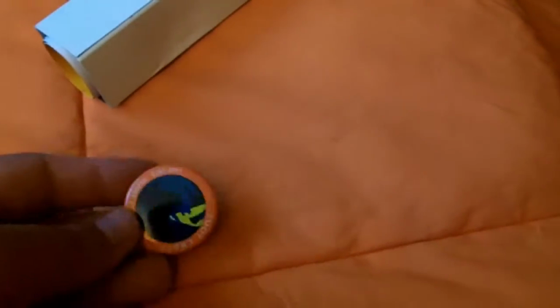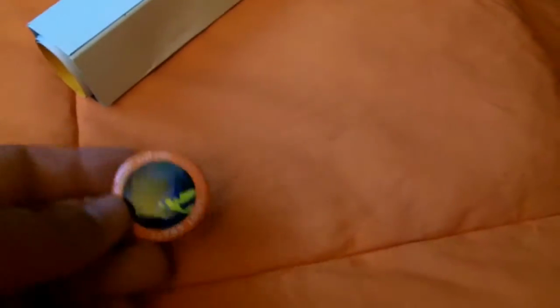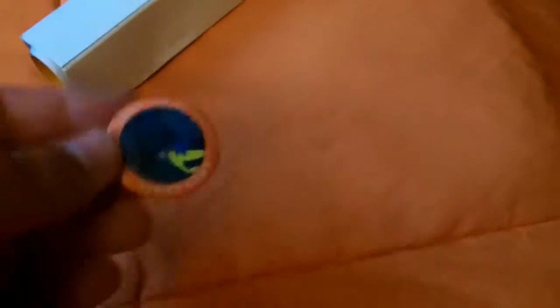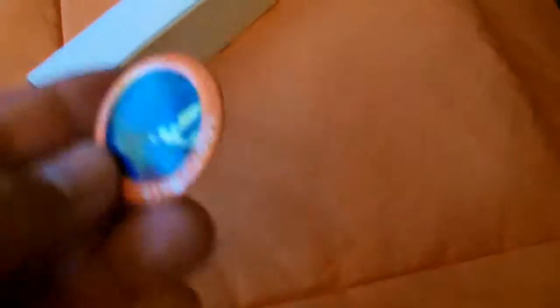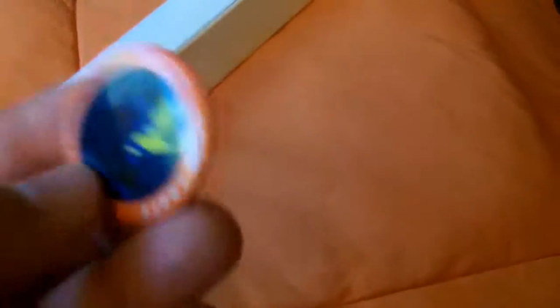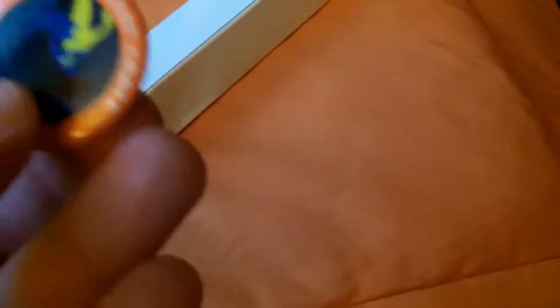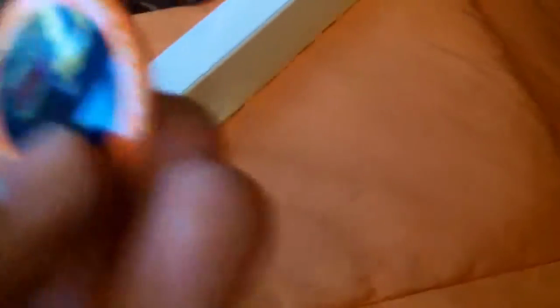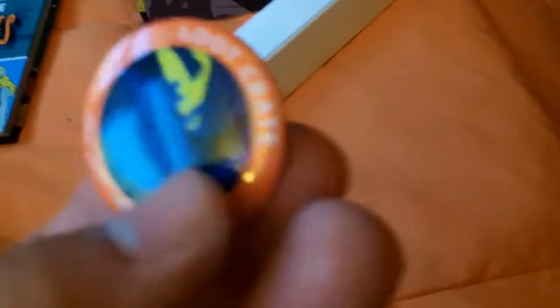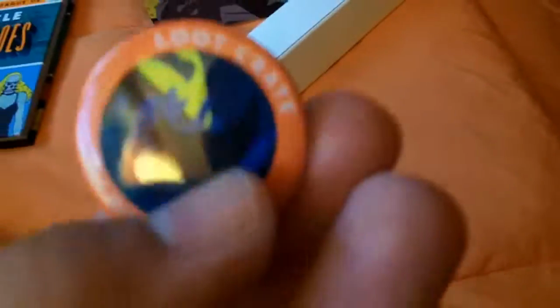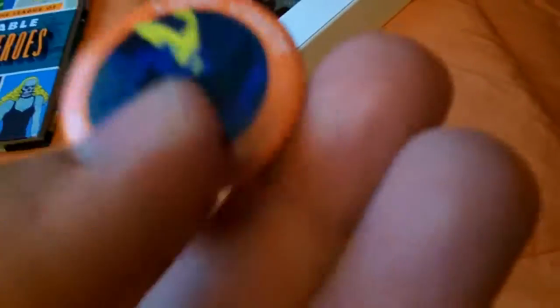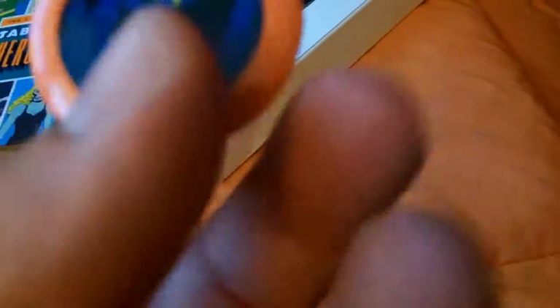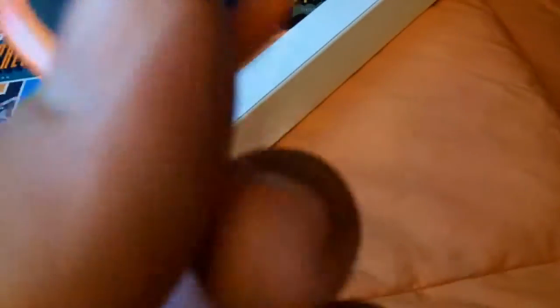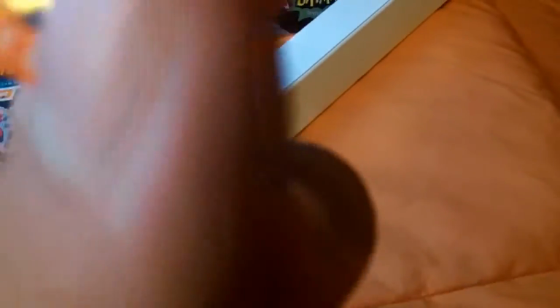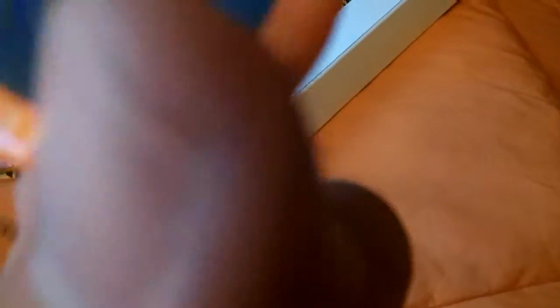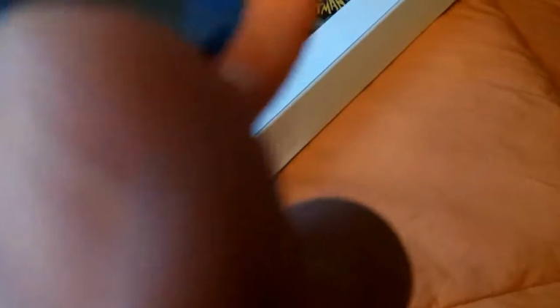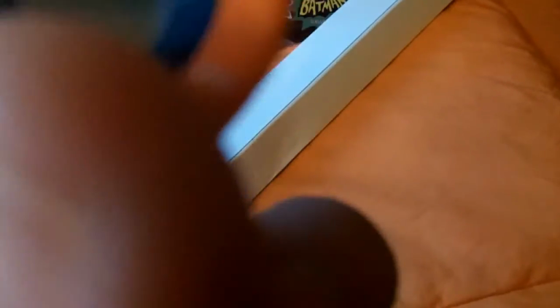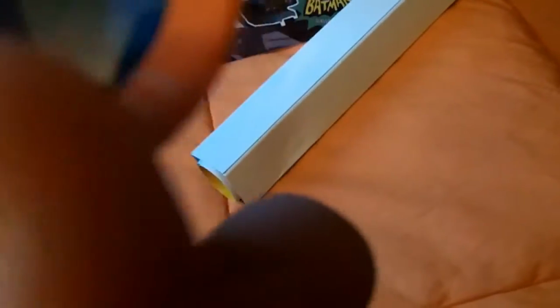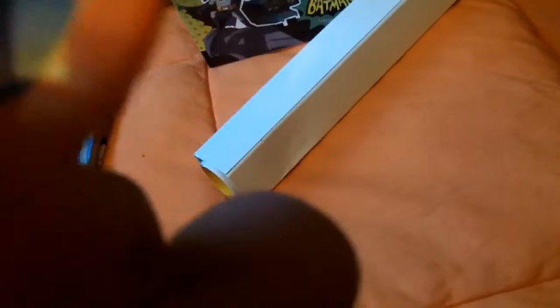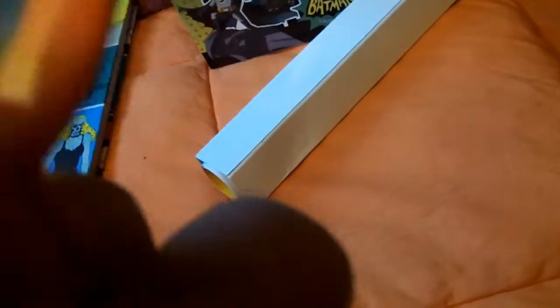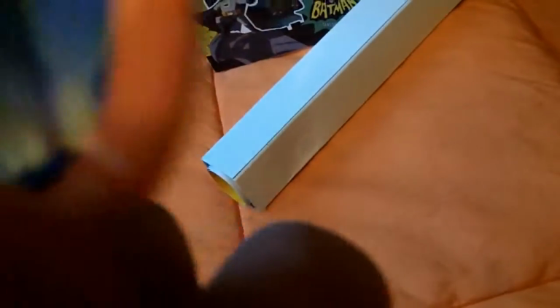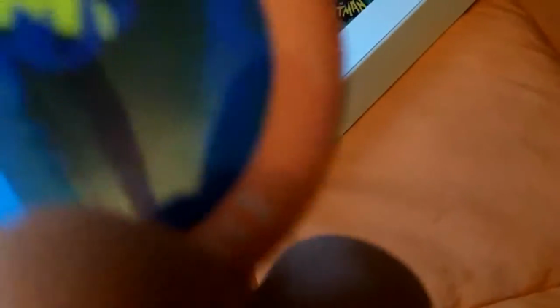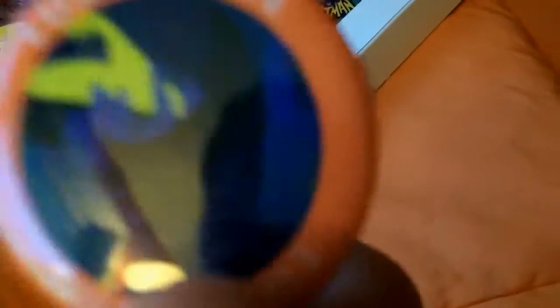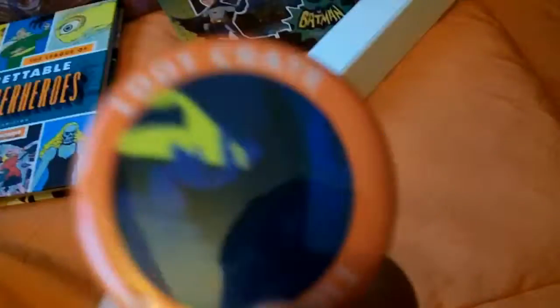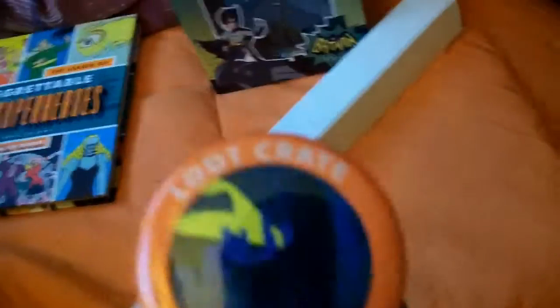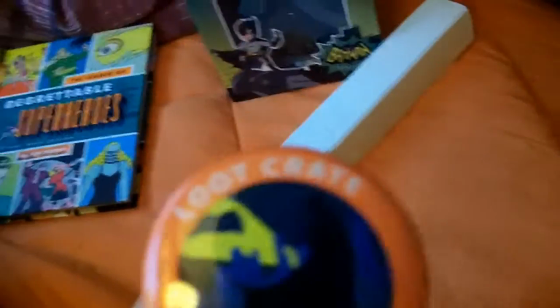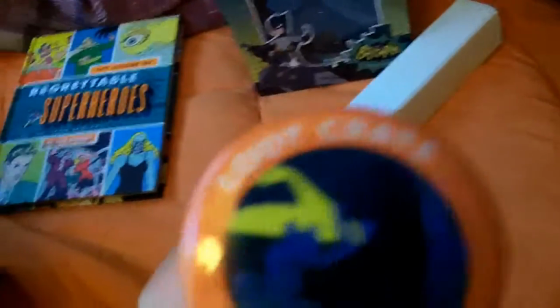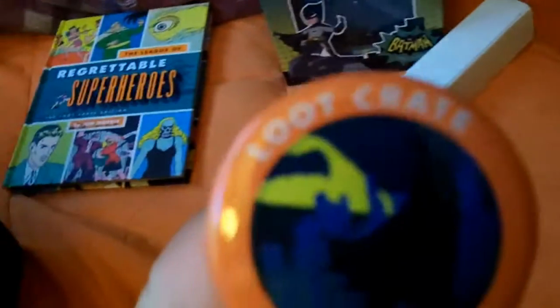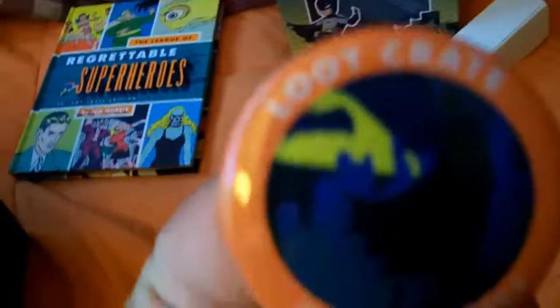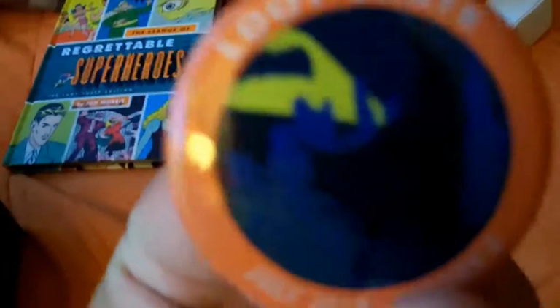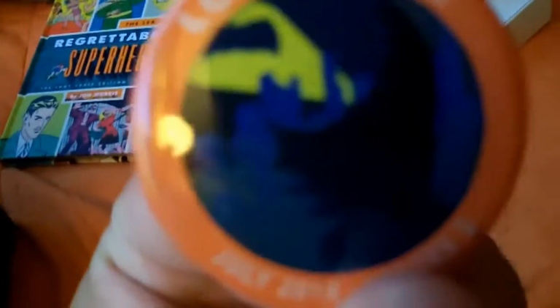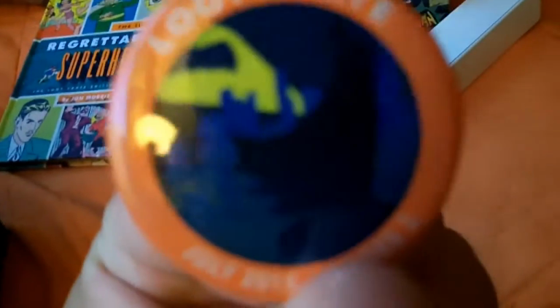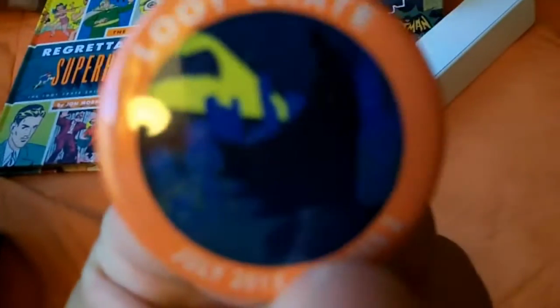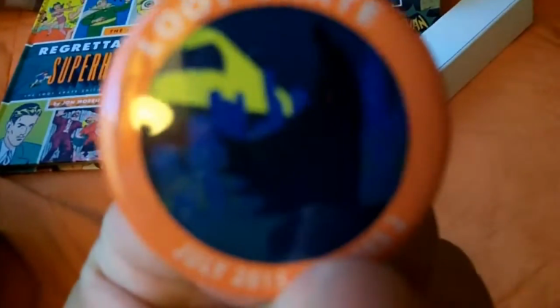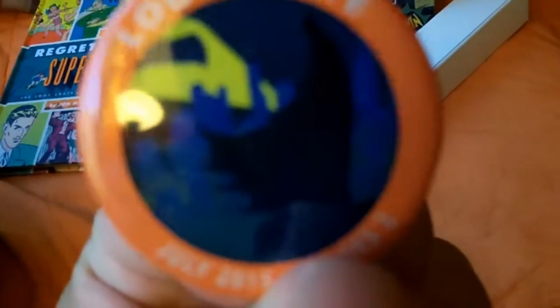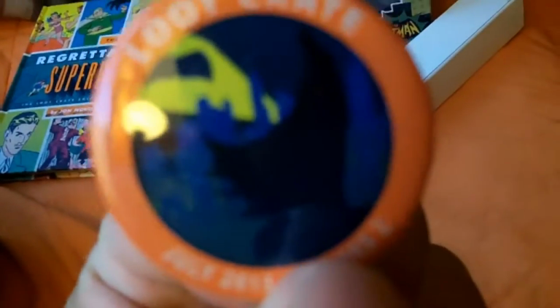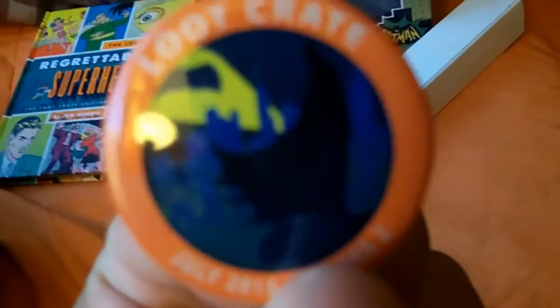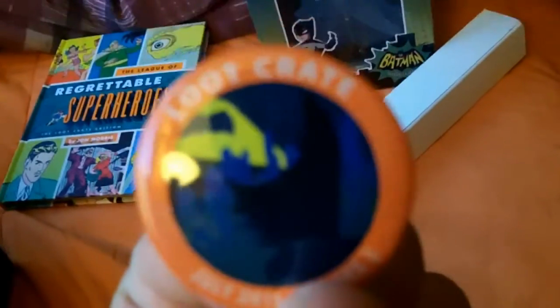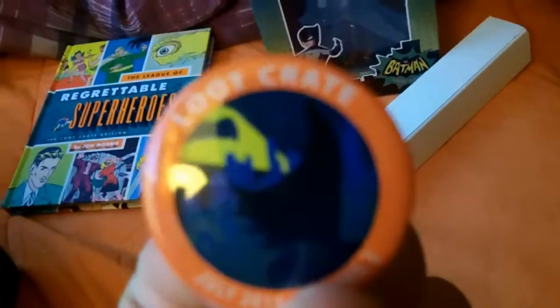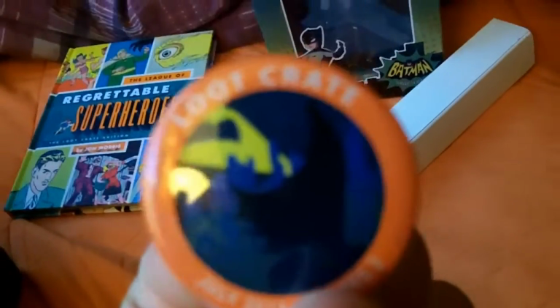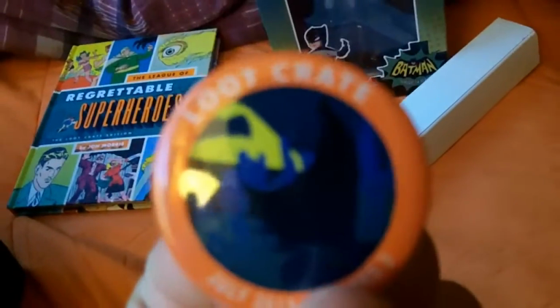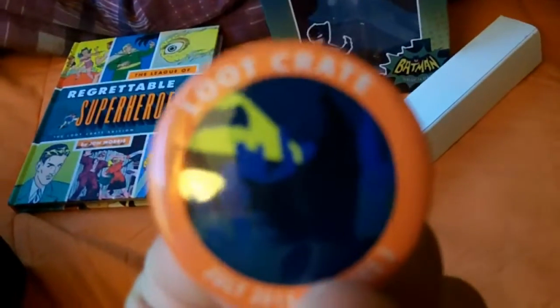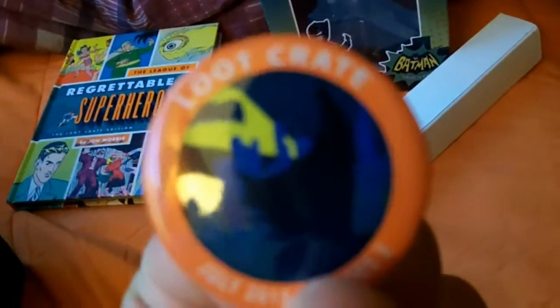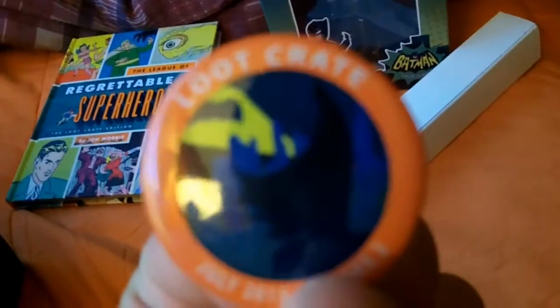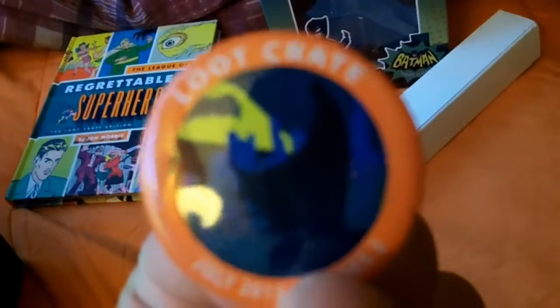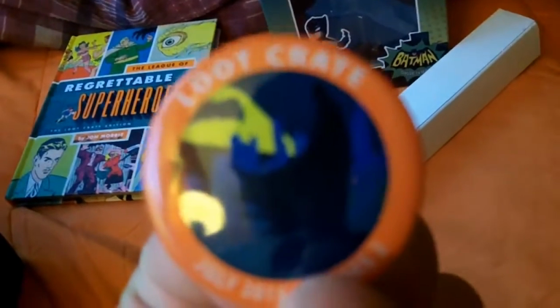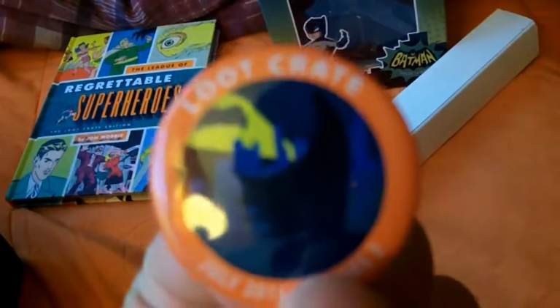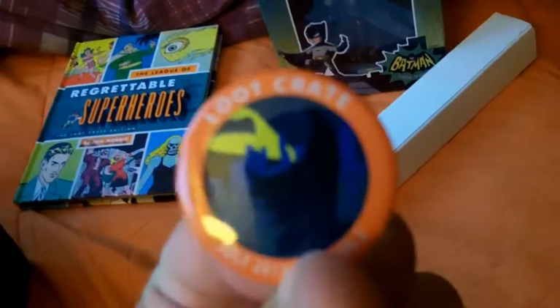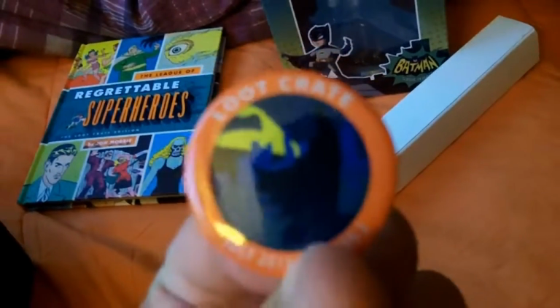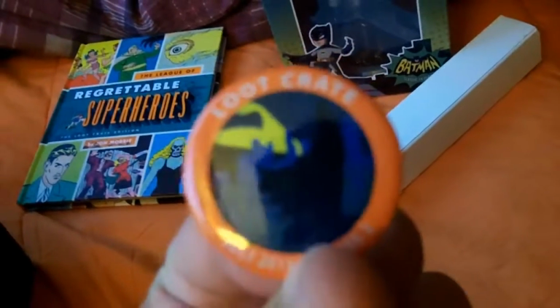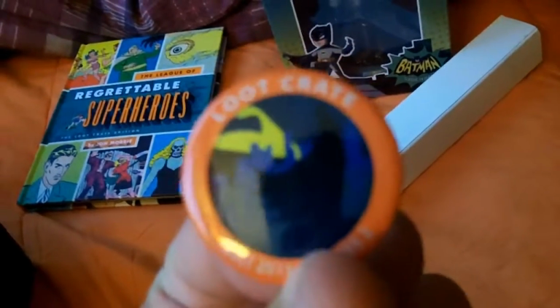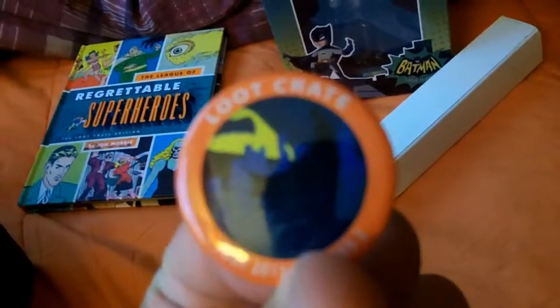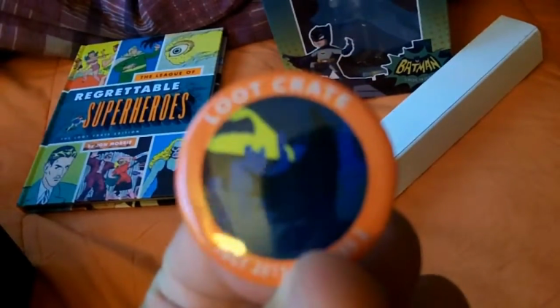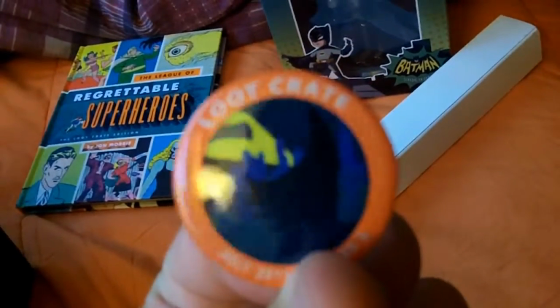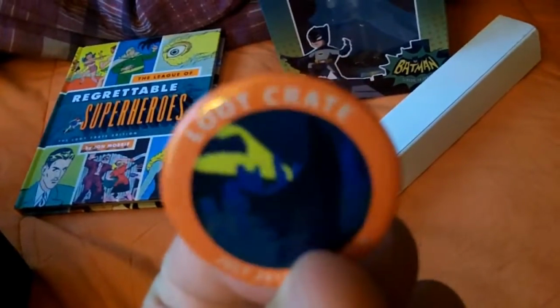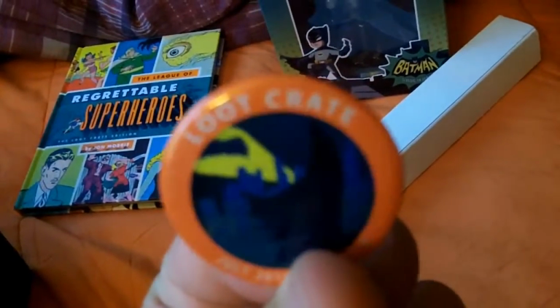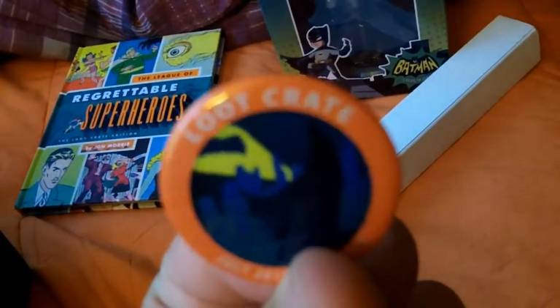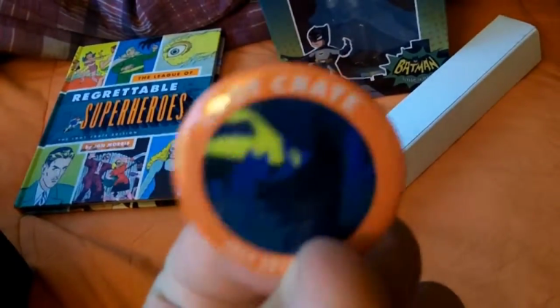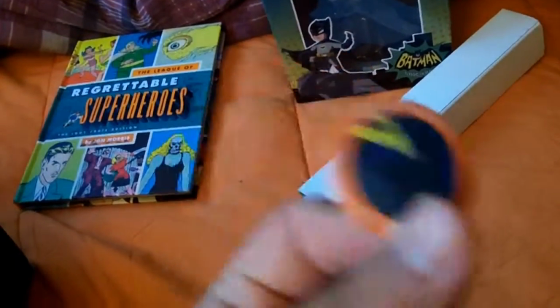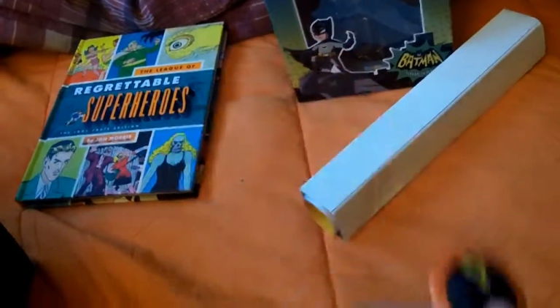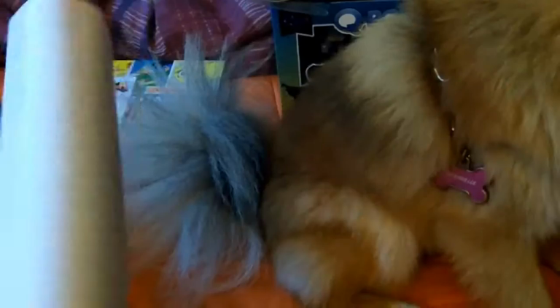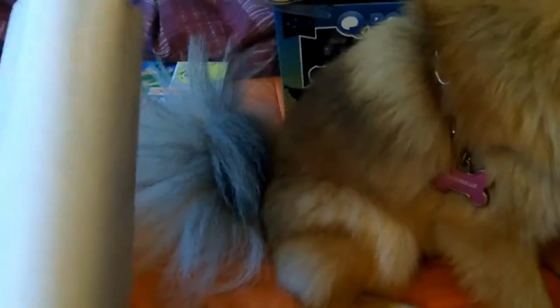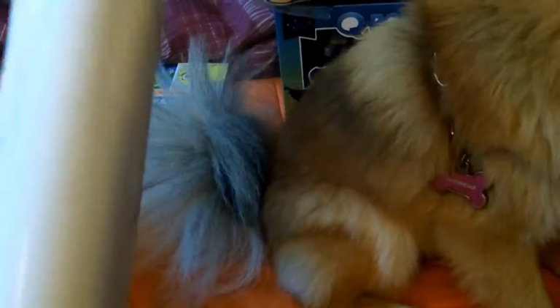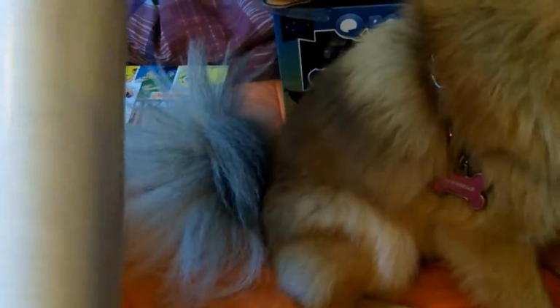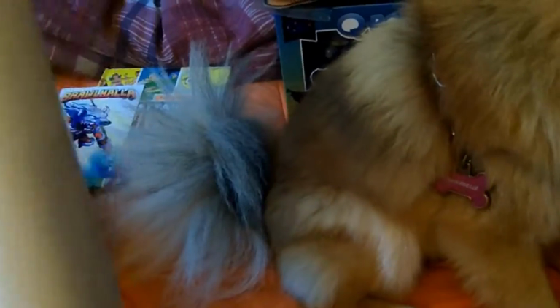We got the pin for this month, which is Batman. You can see — it's pretty cool.